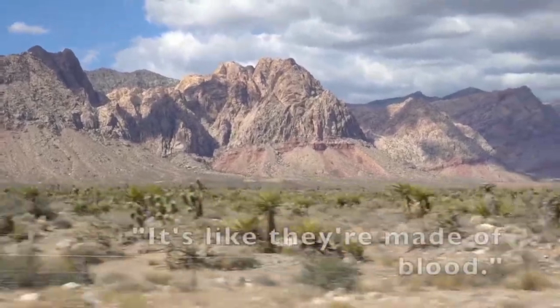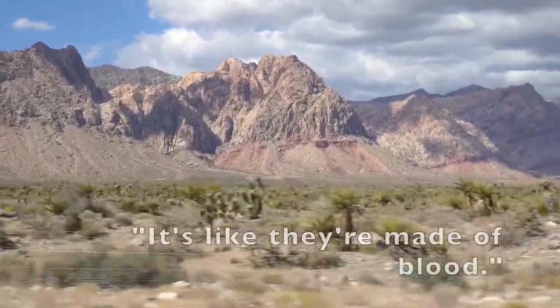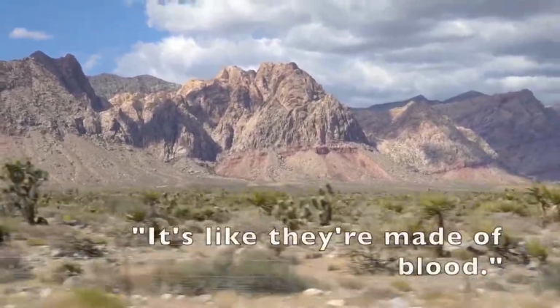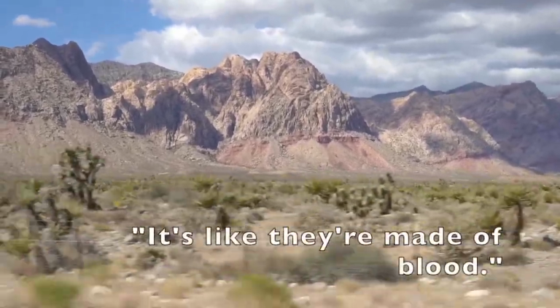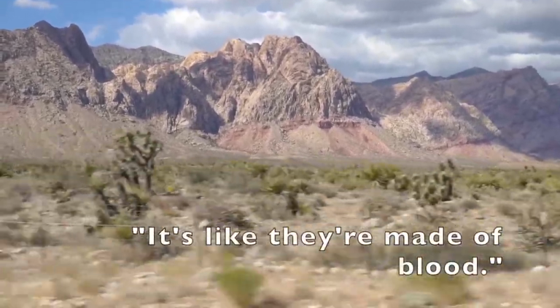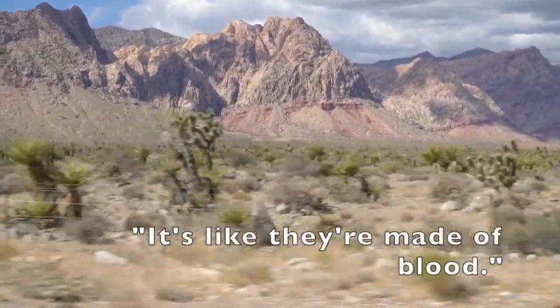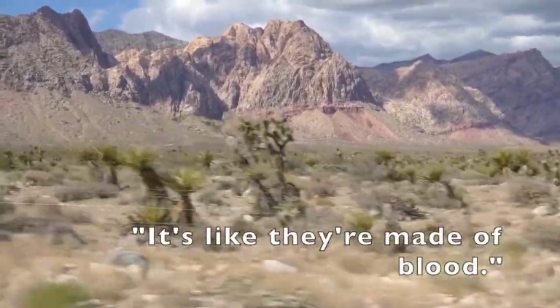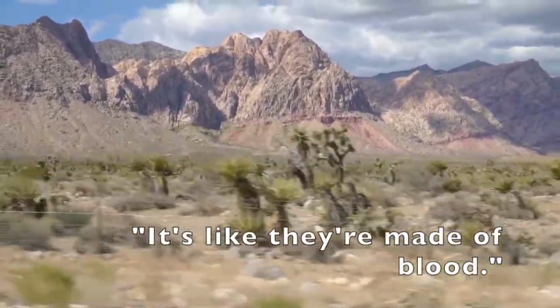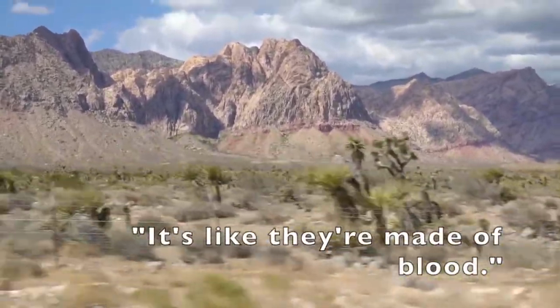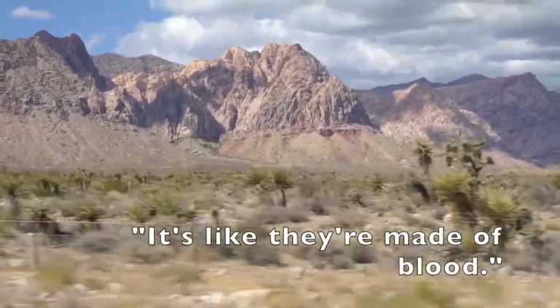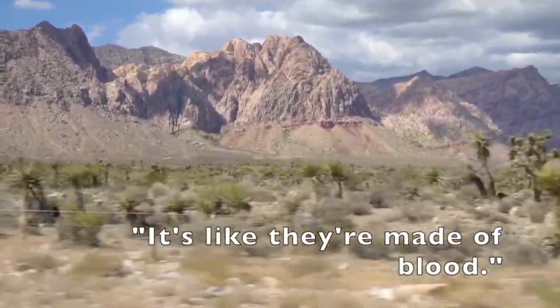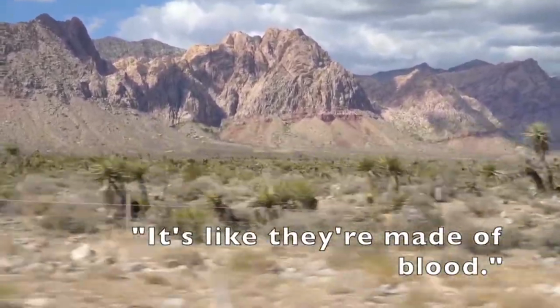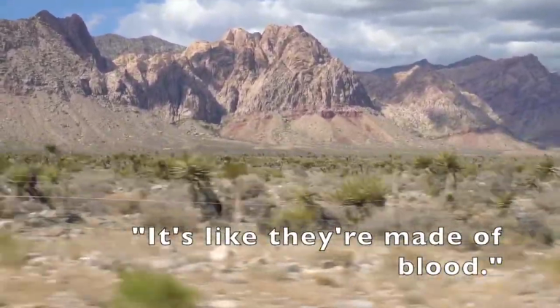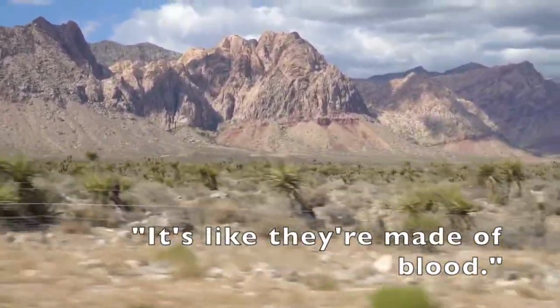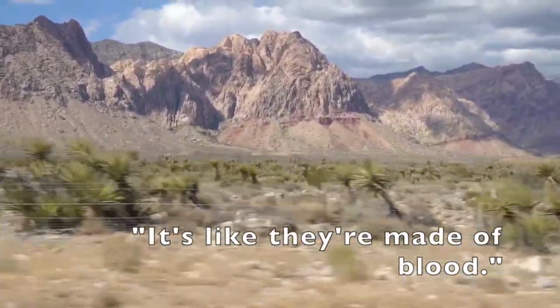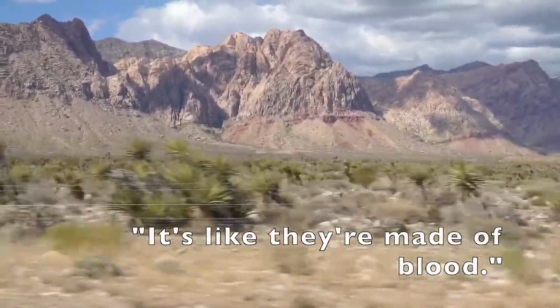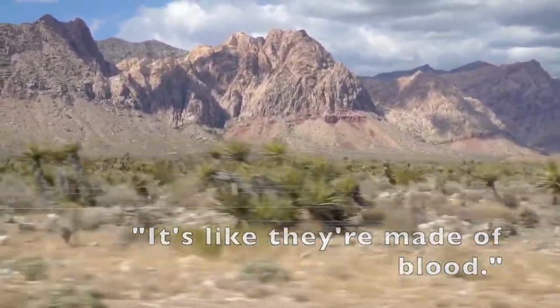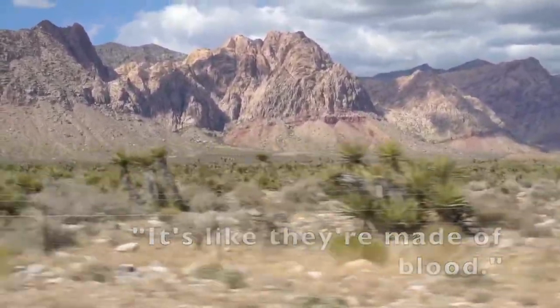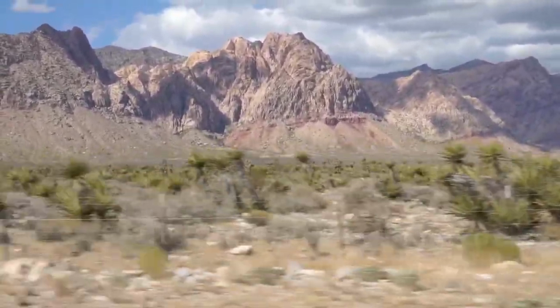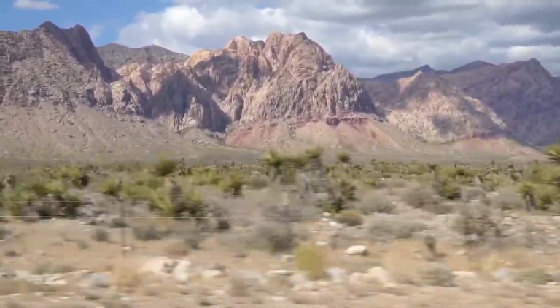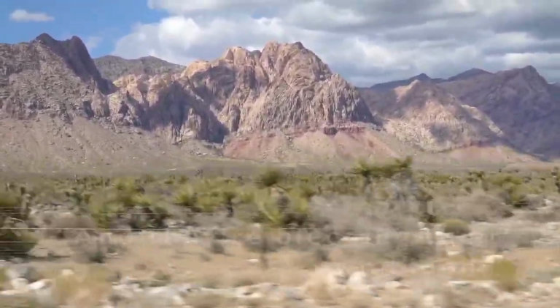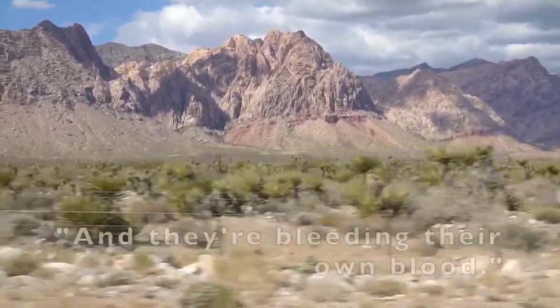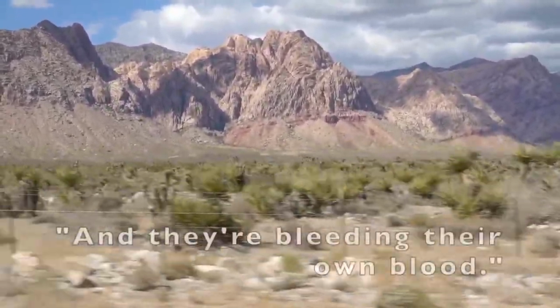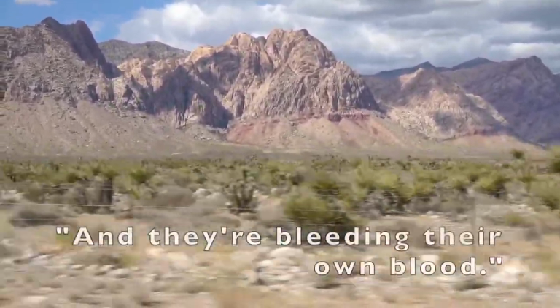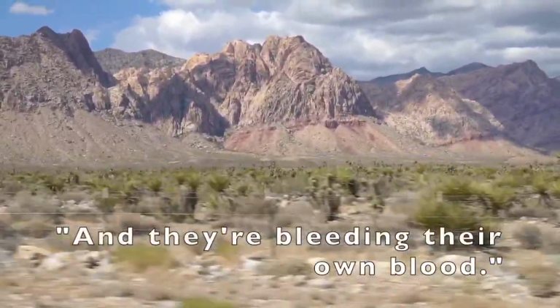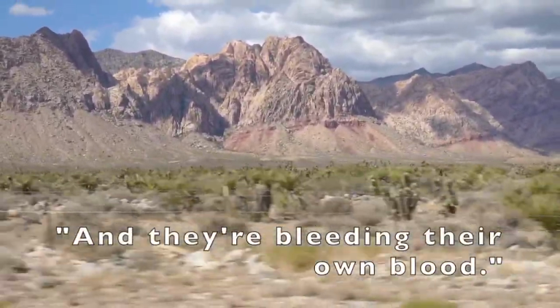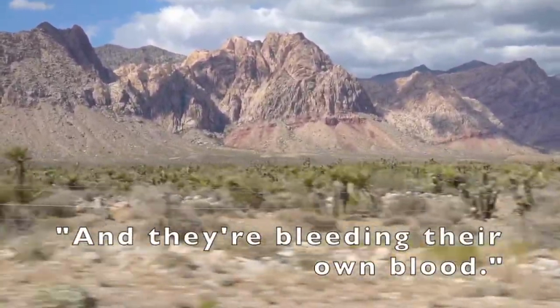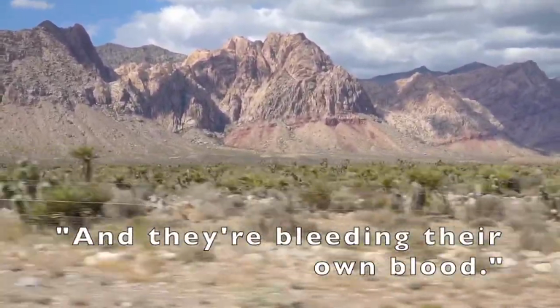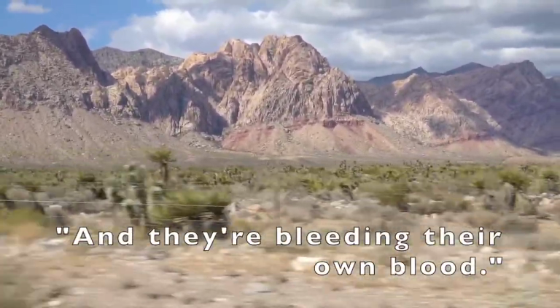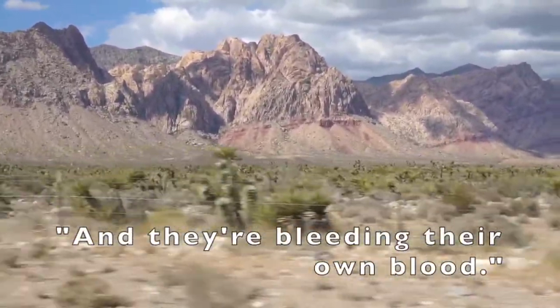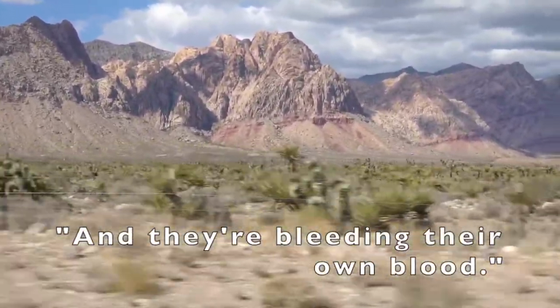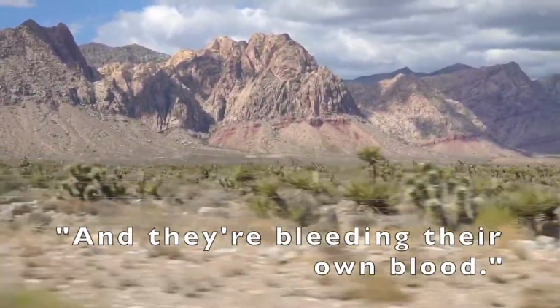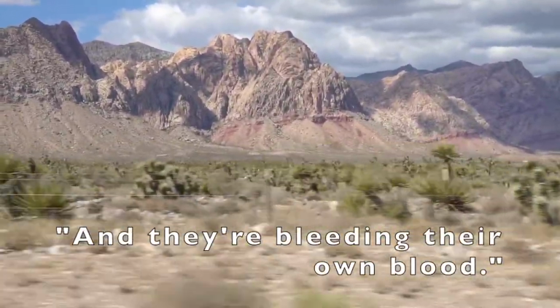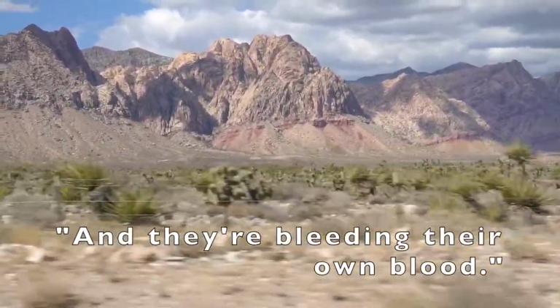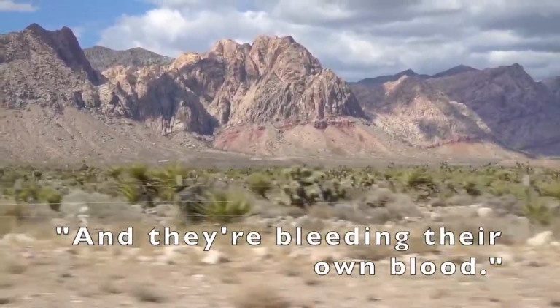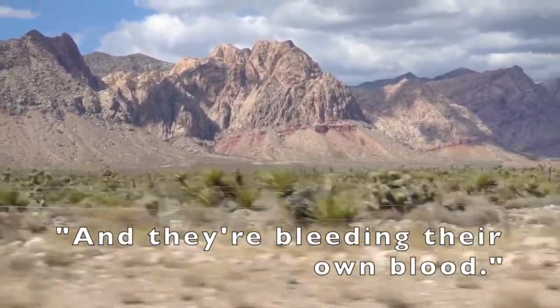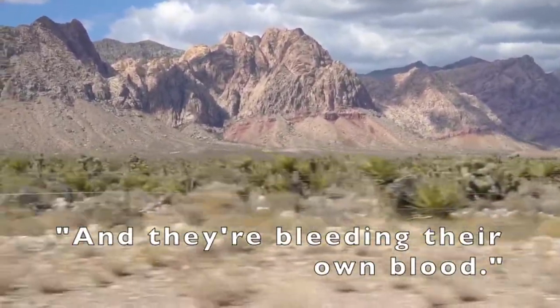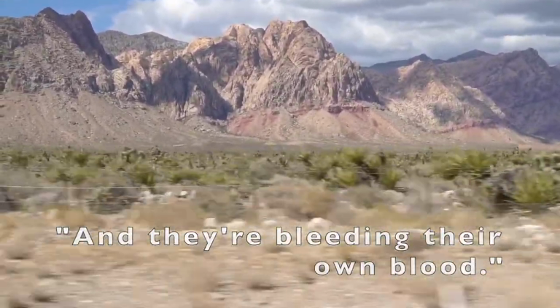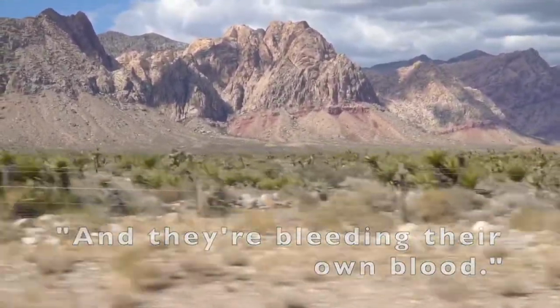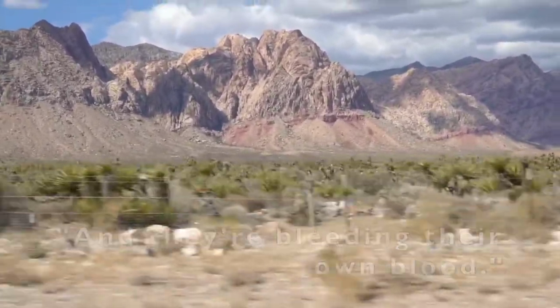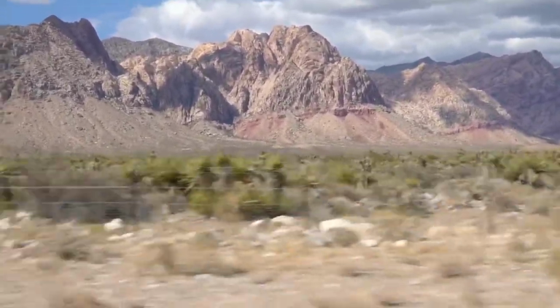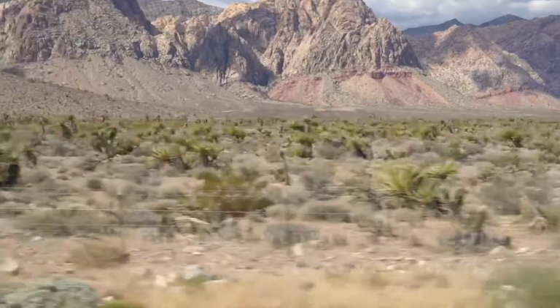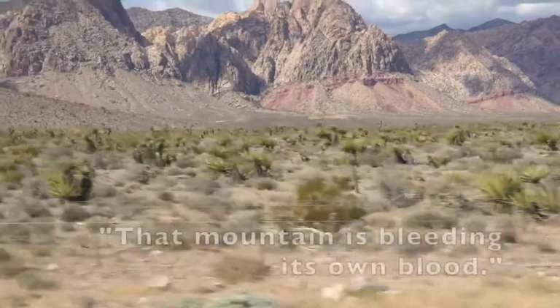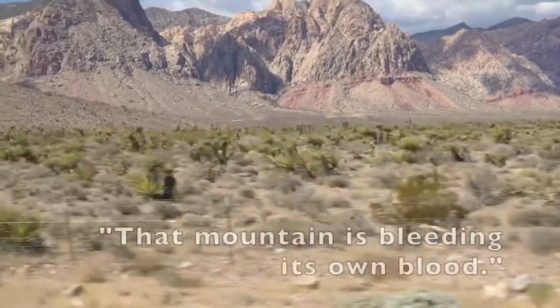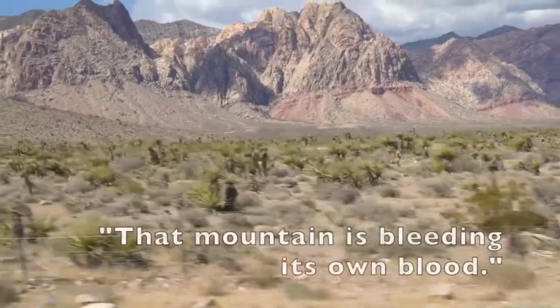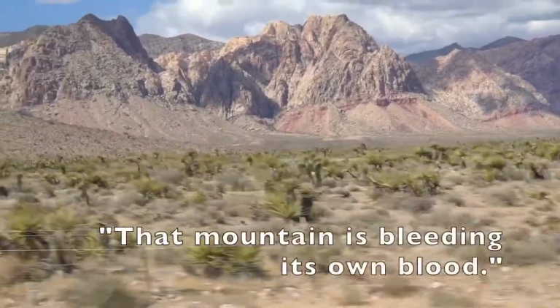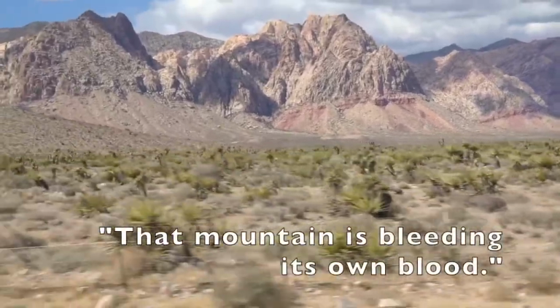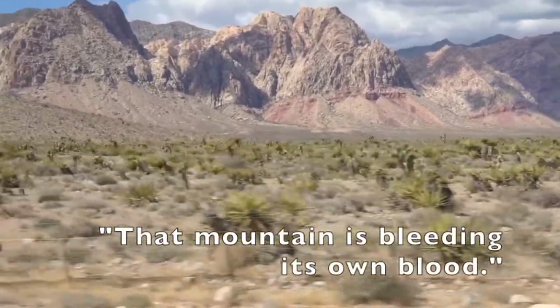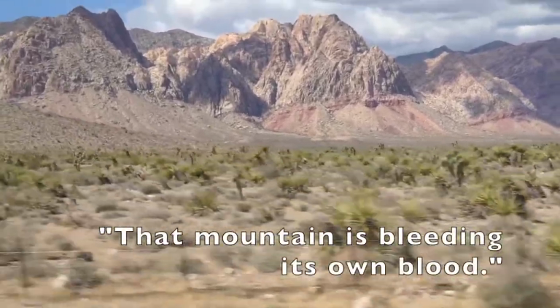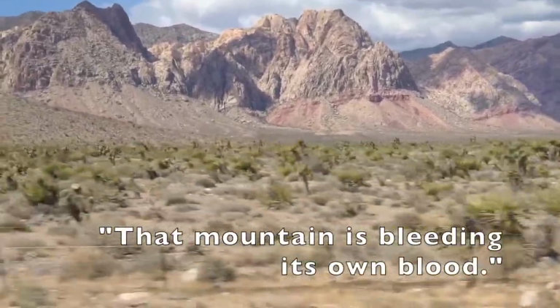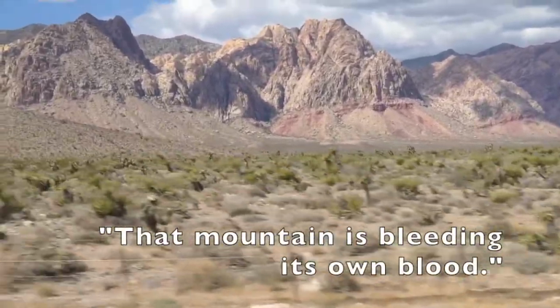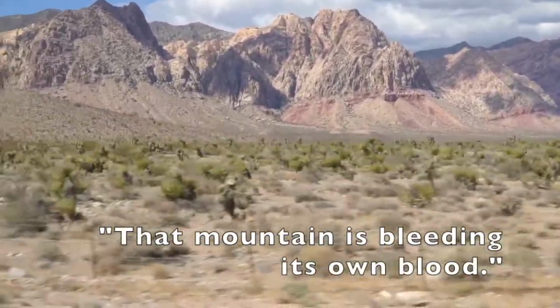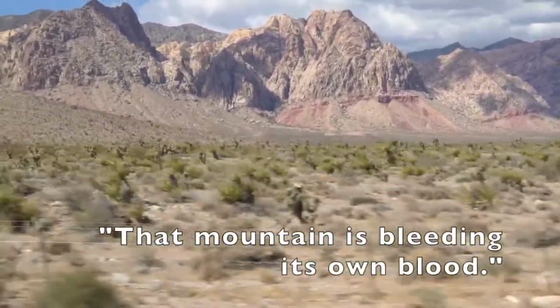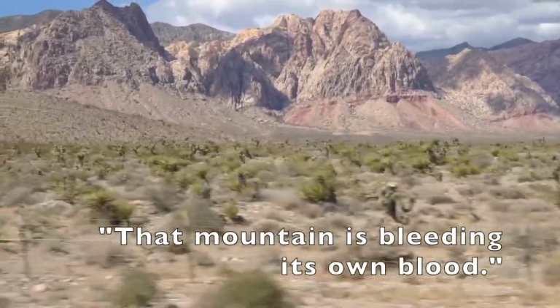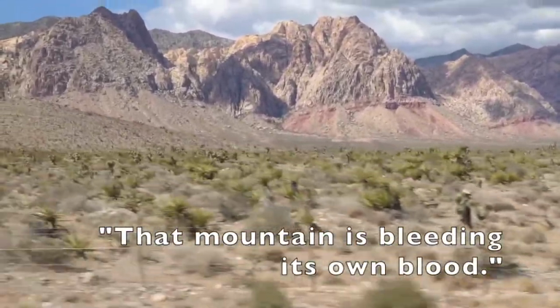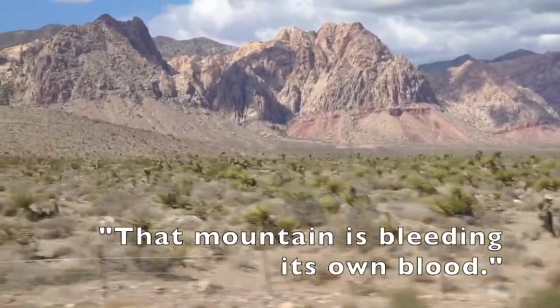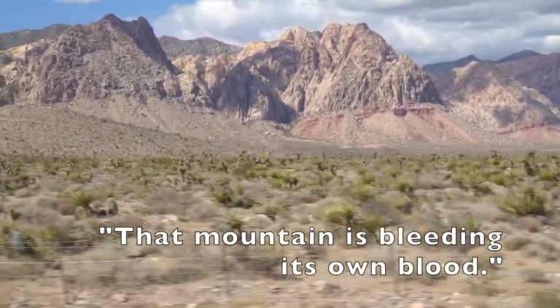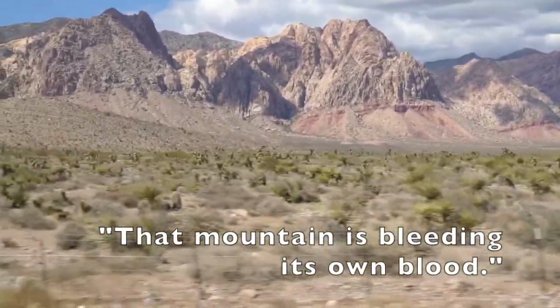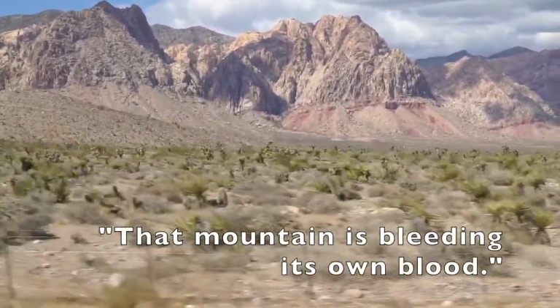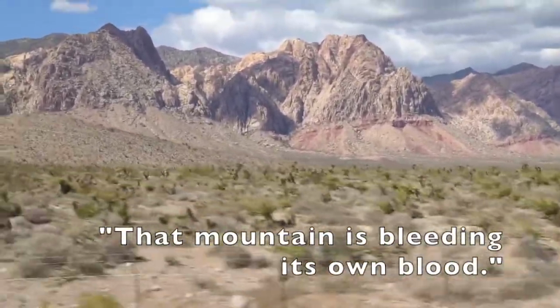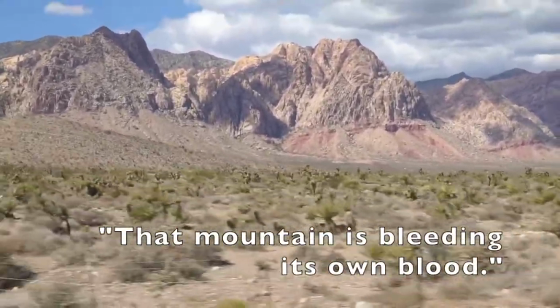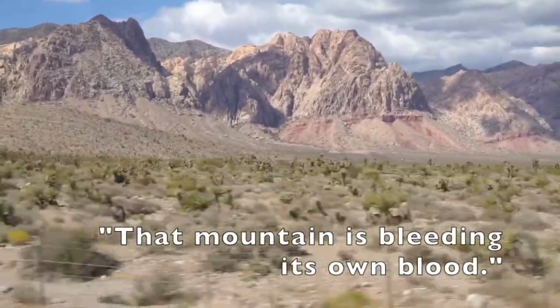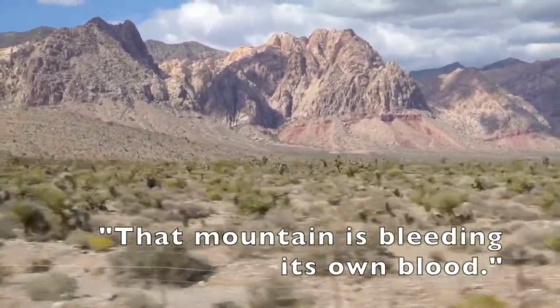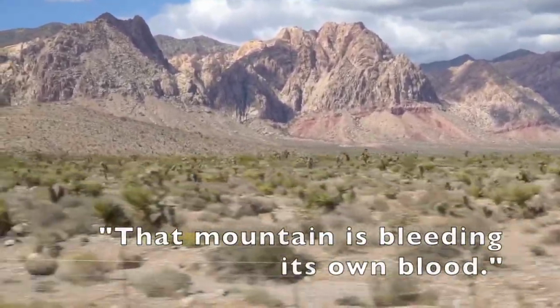It's like they're made of blood, and they're bleeding their own blood. That mountain is bleeding its own blood.